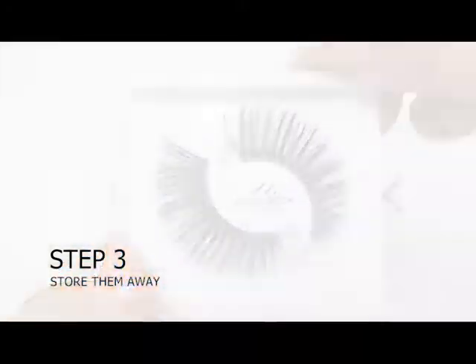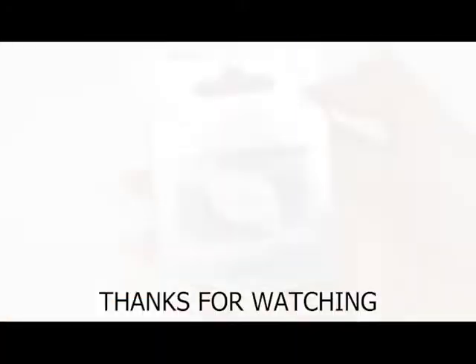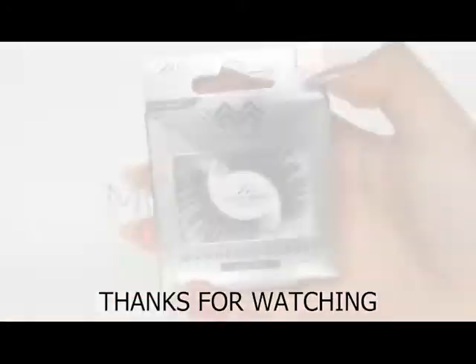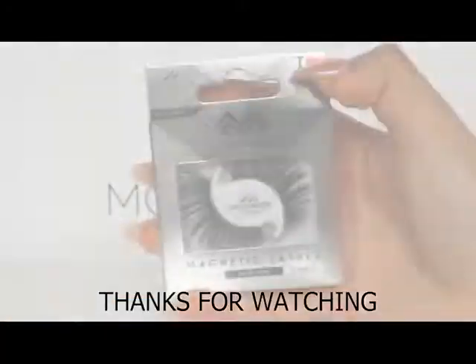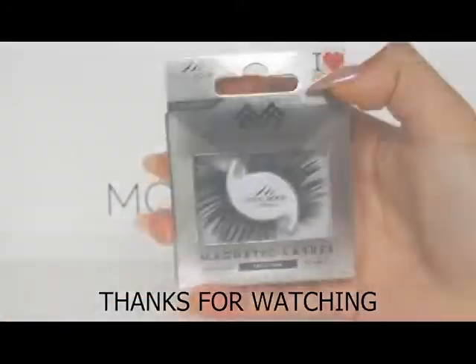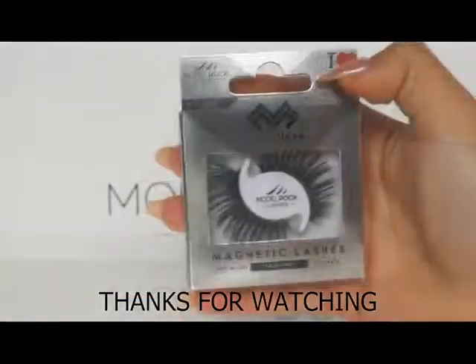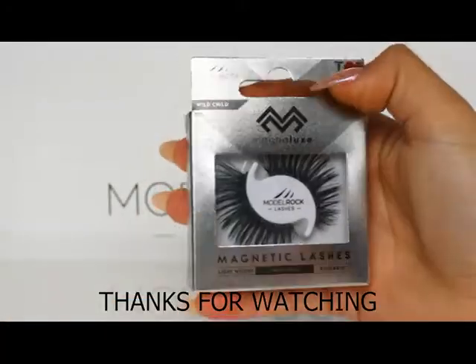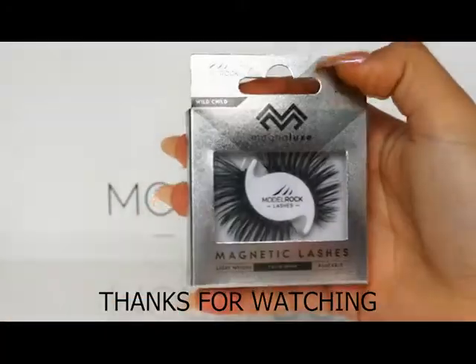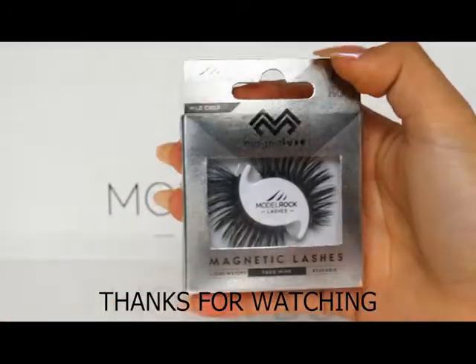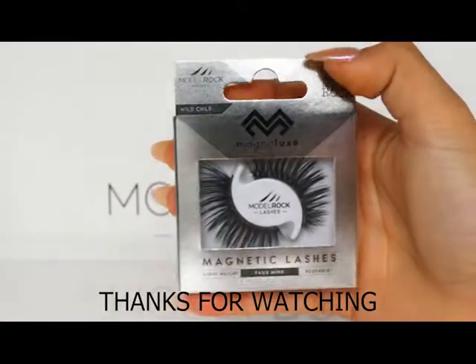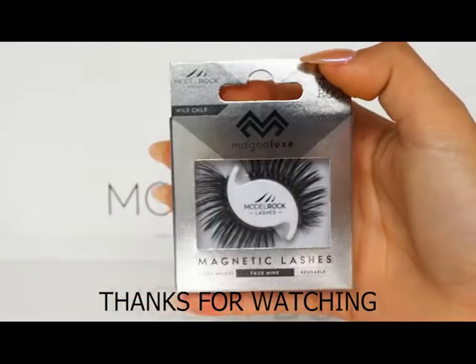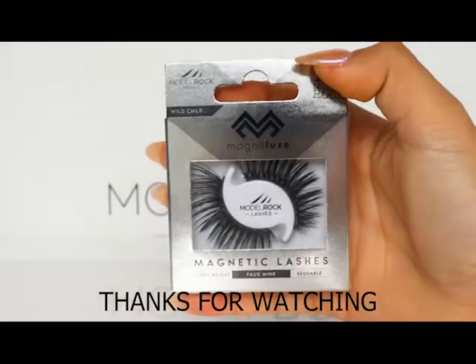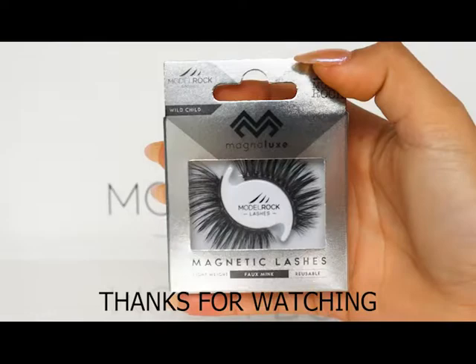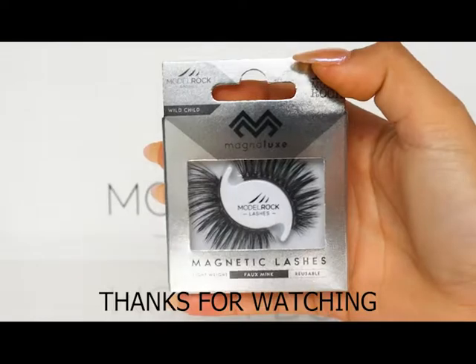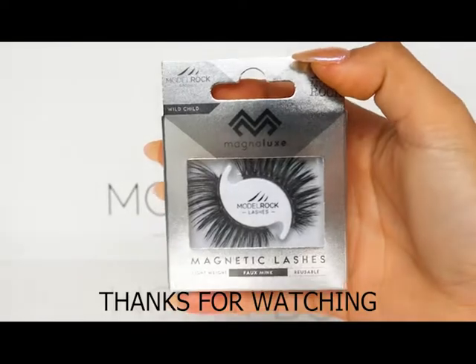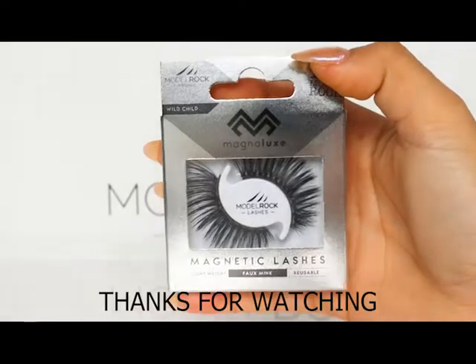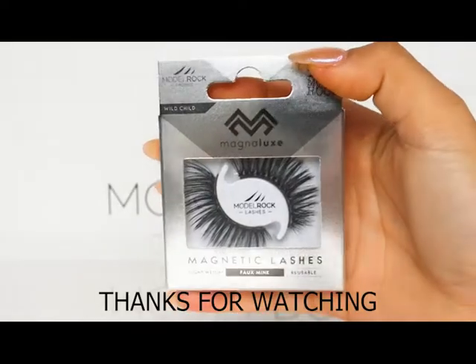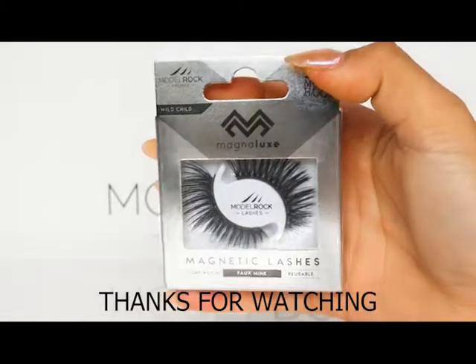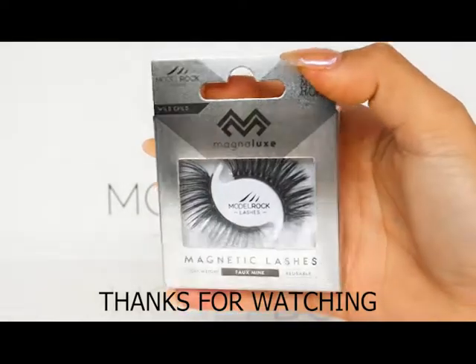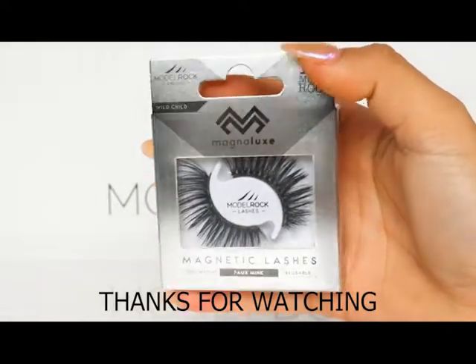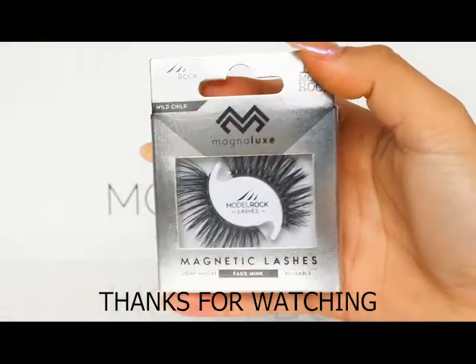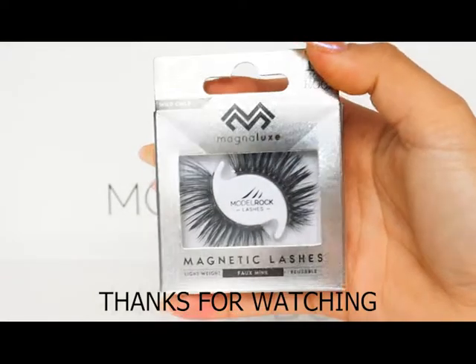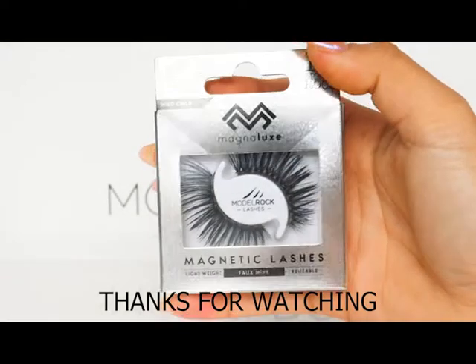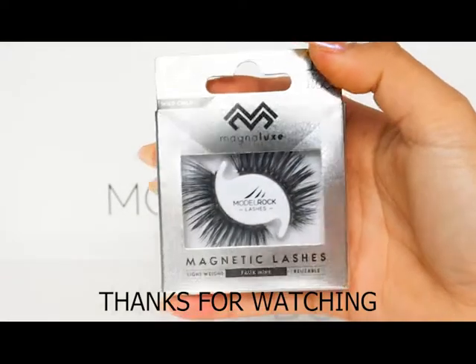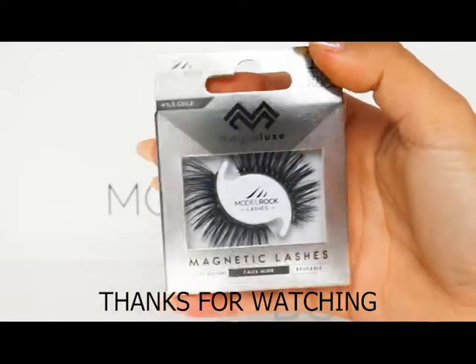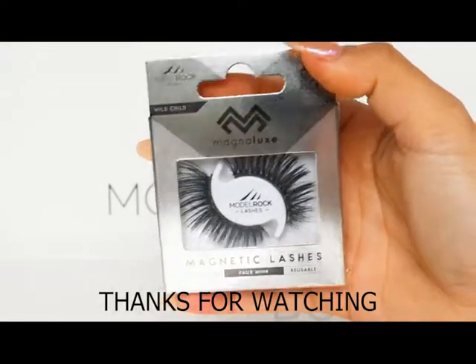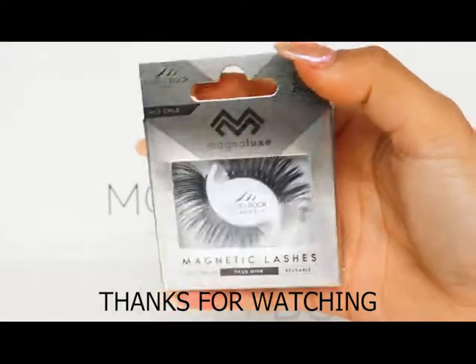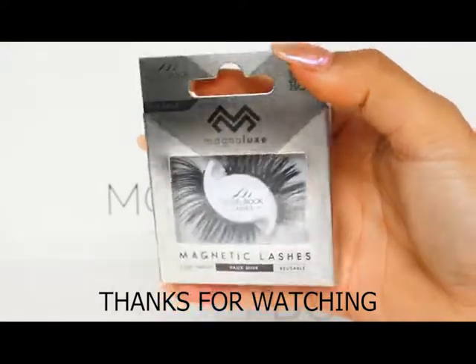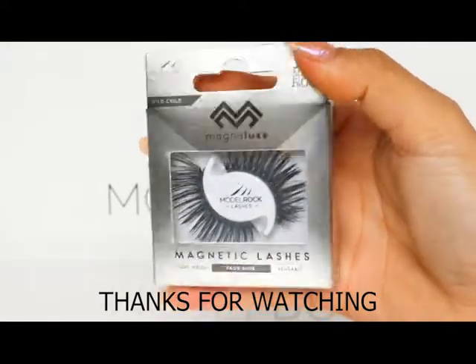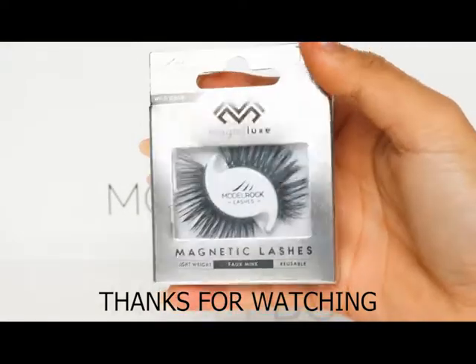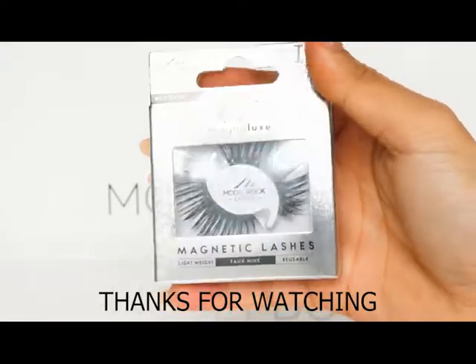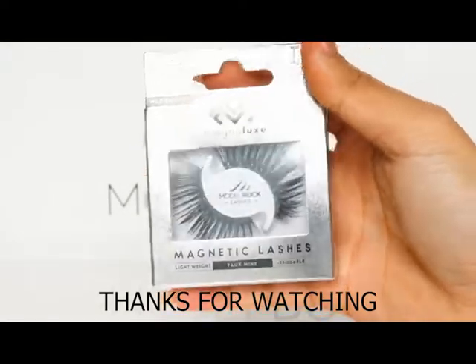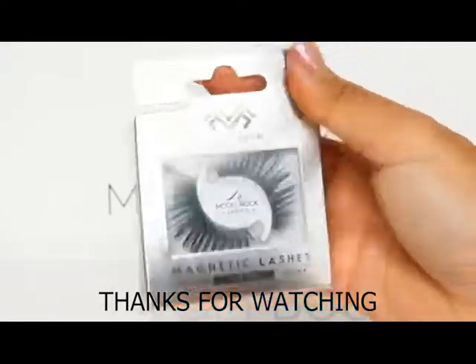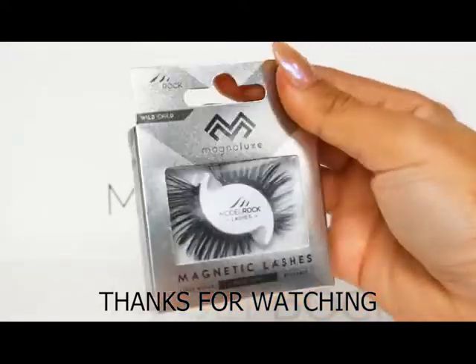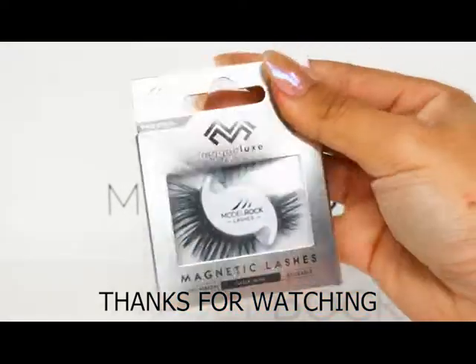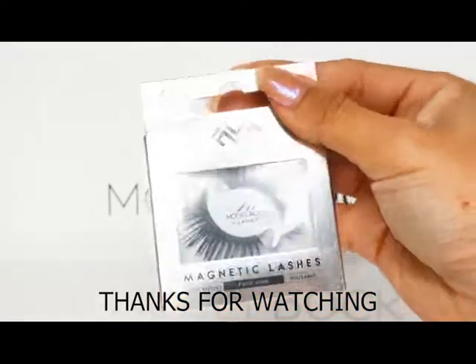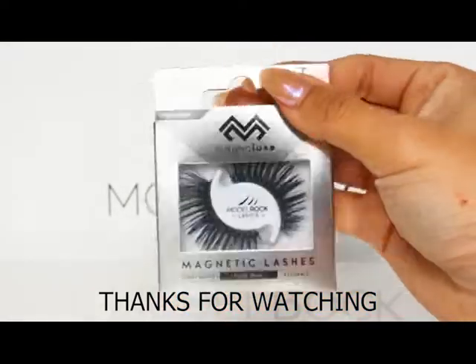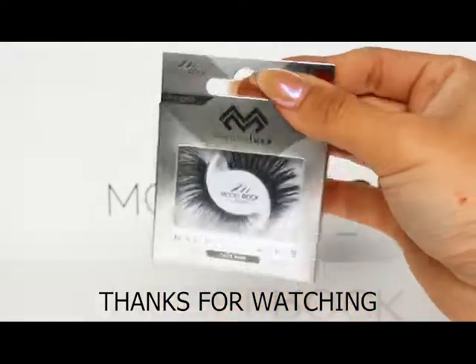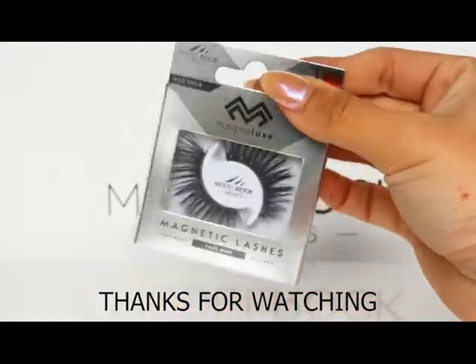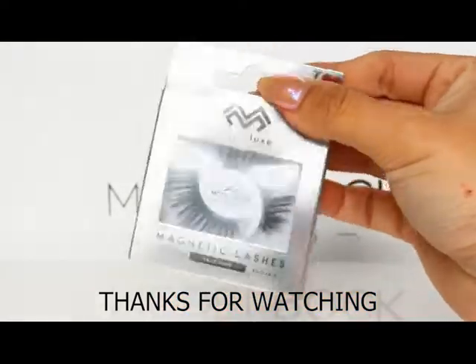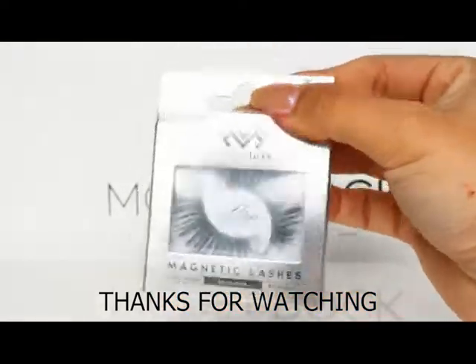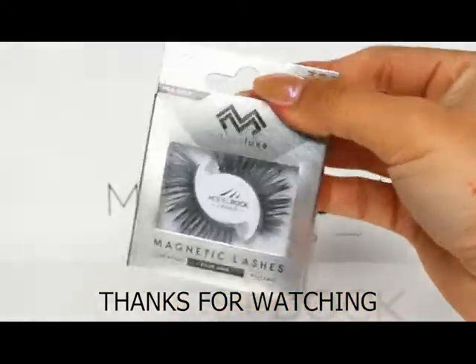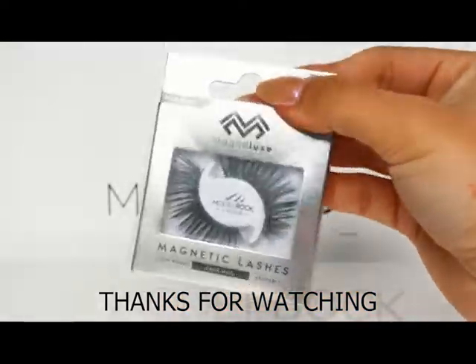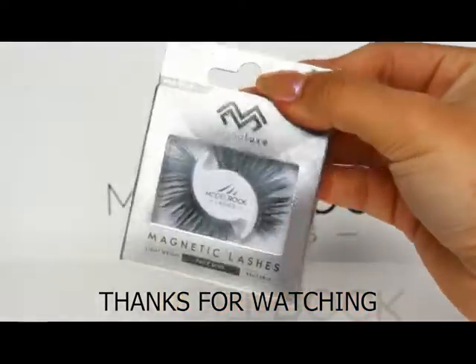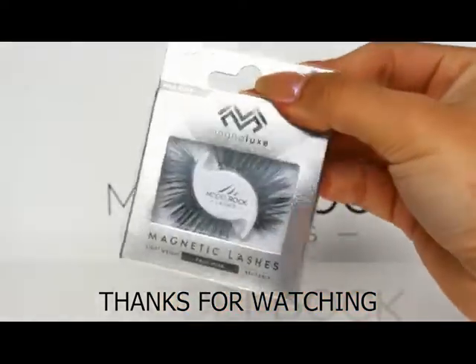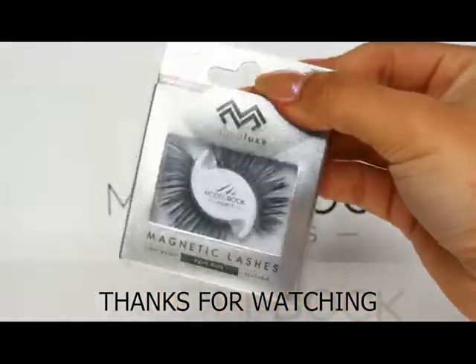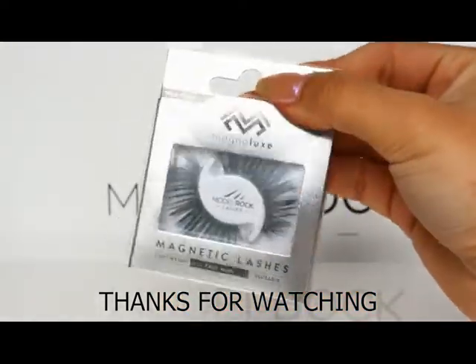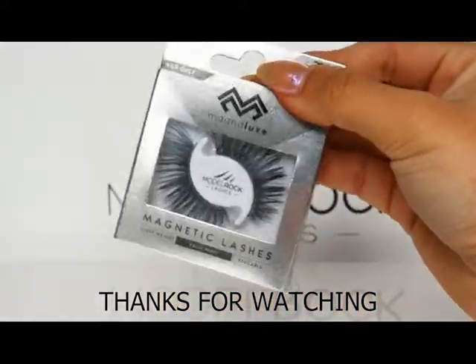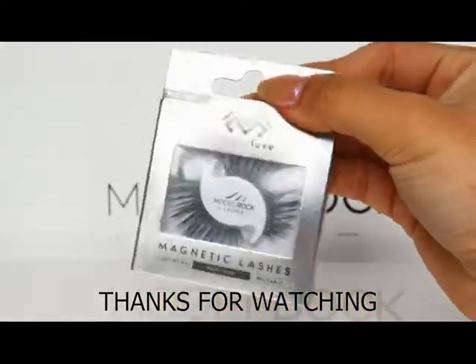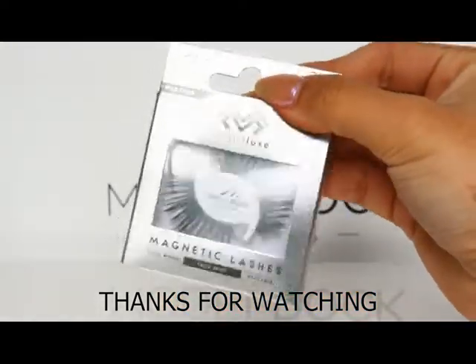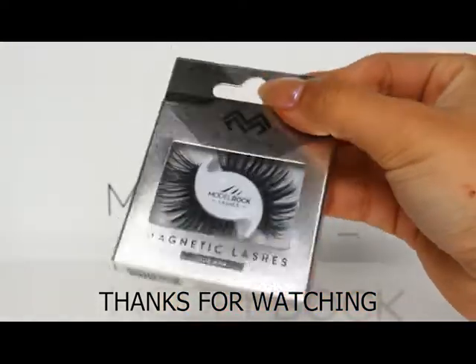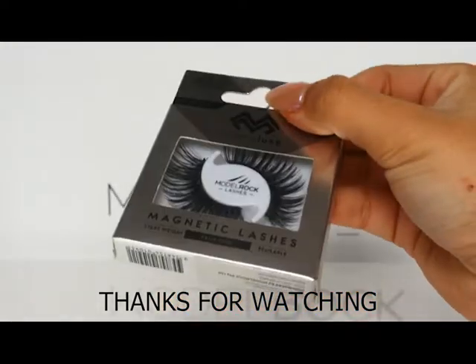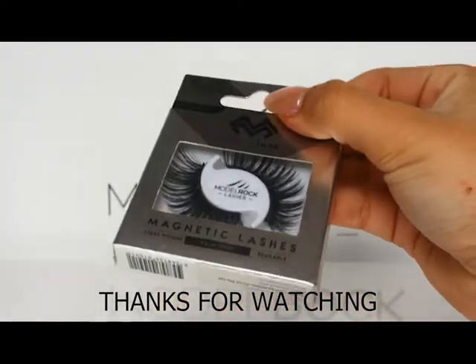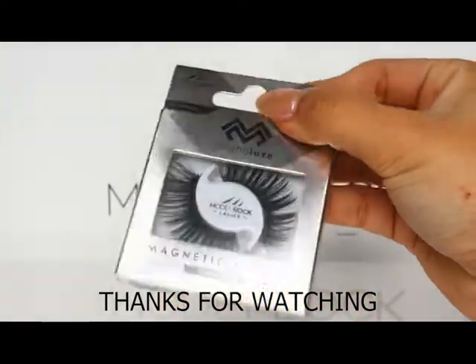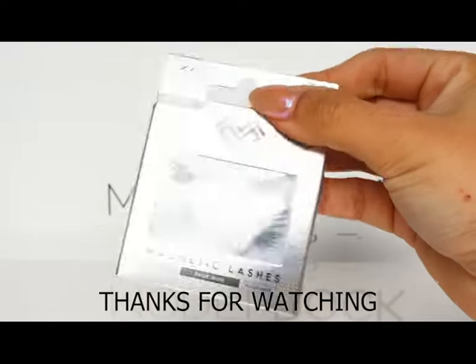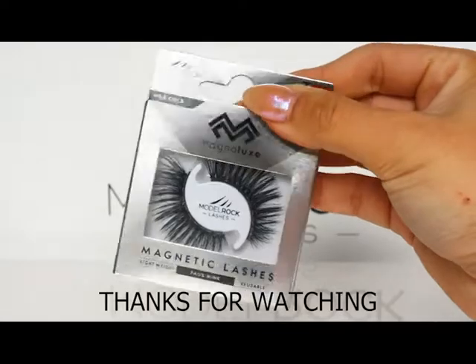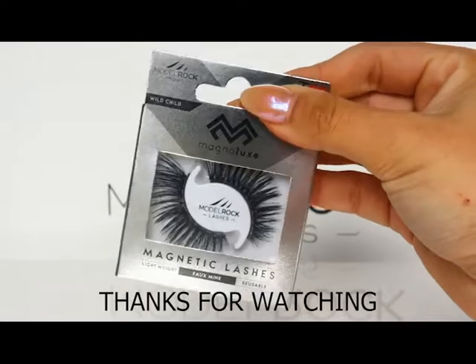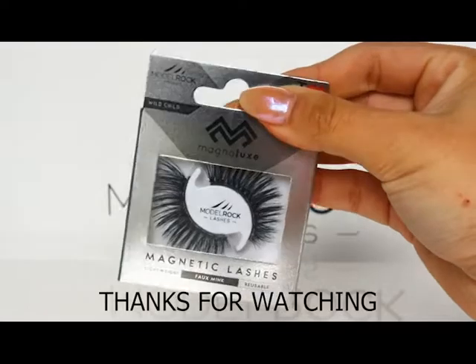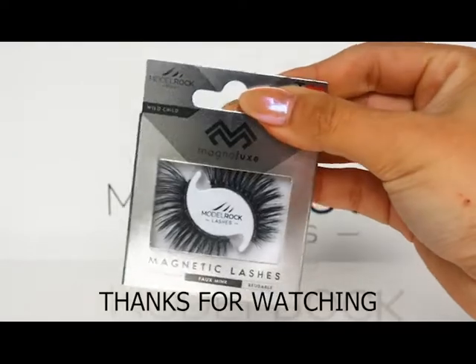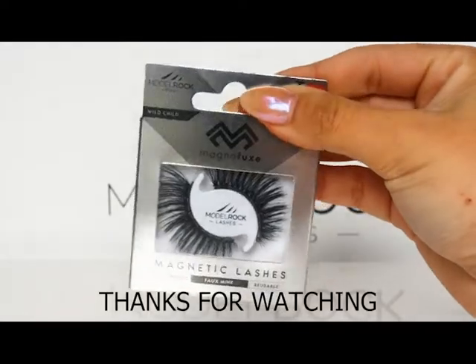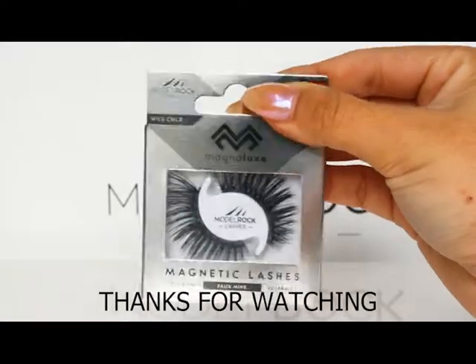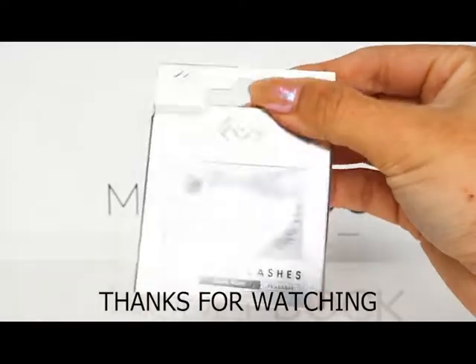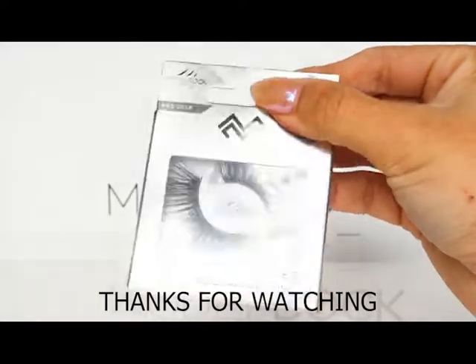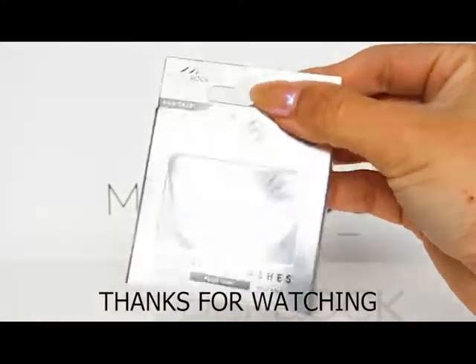And that is it! Now your lashes are ready to go for the next time you want to wear them. Thank you guys so much for watching, and we hope these tips helped.